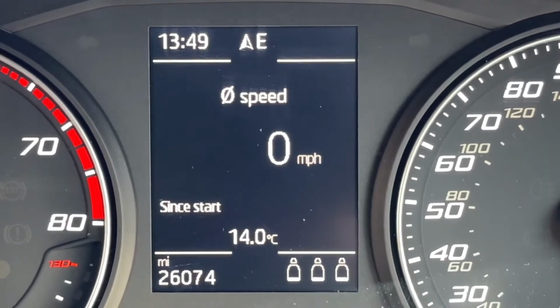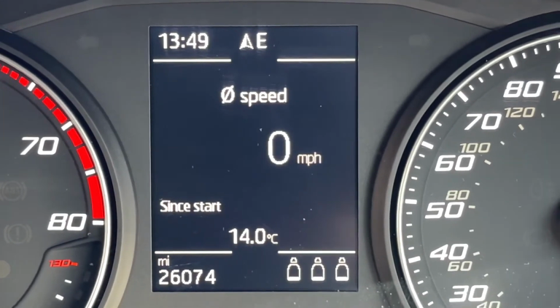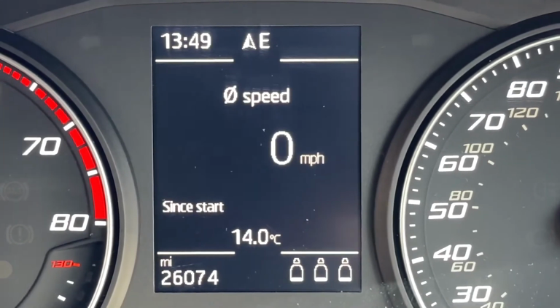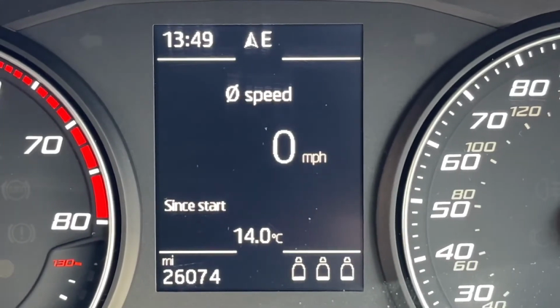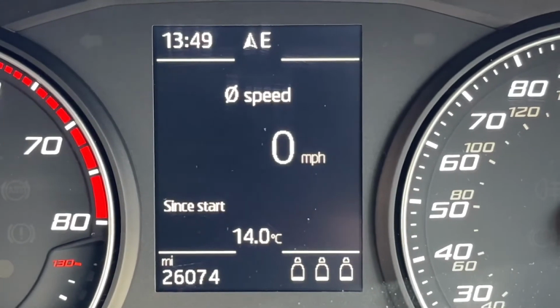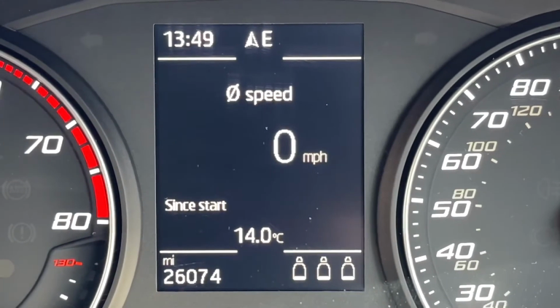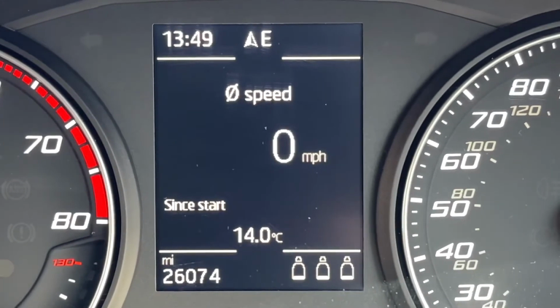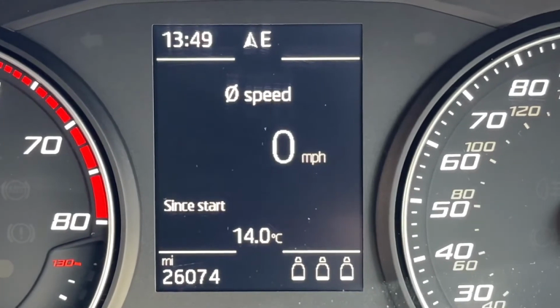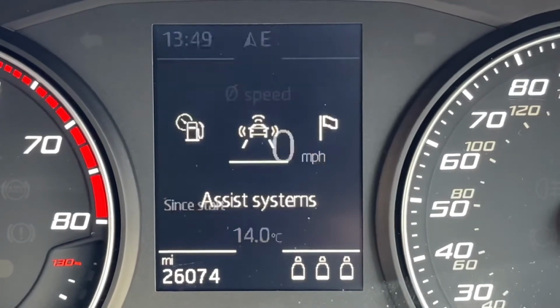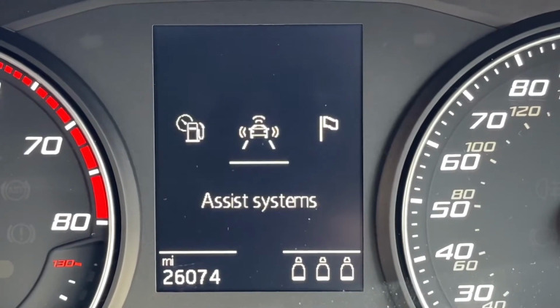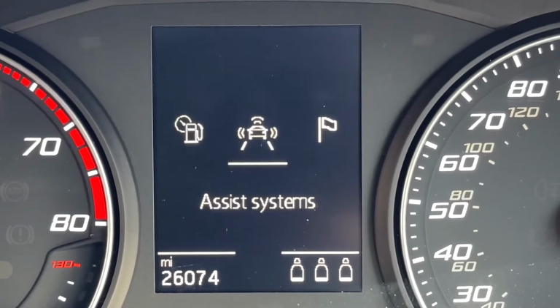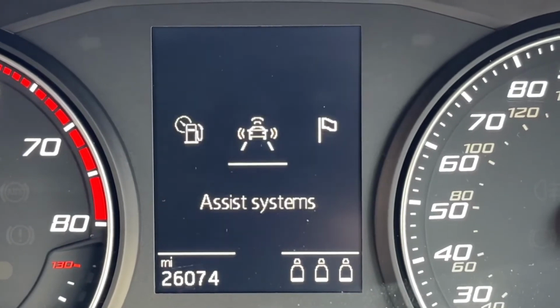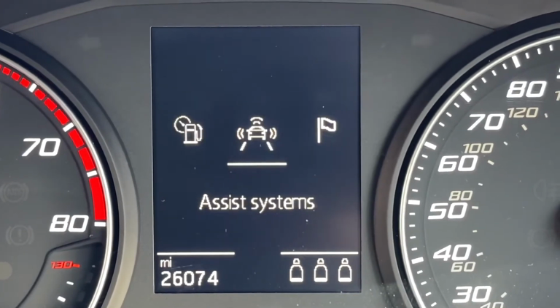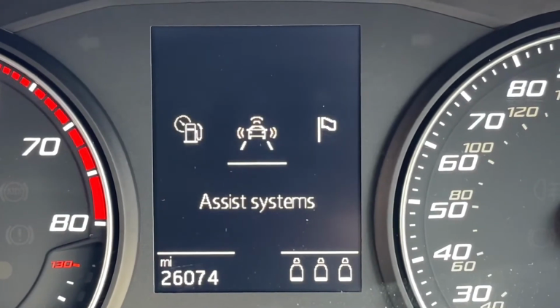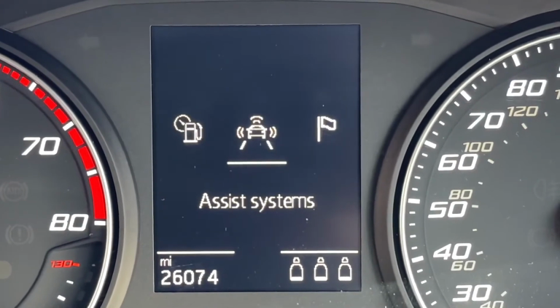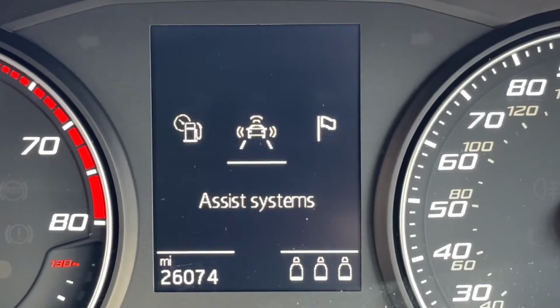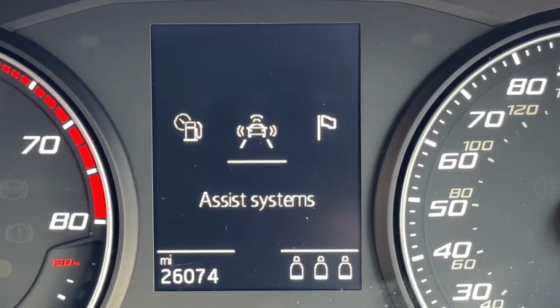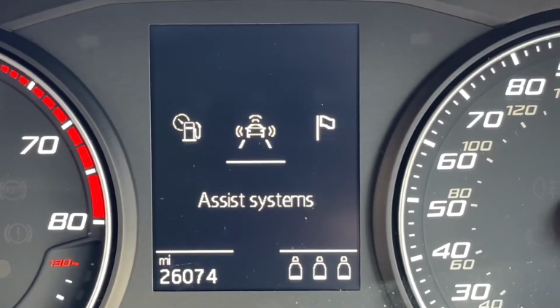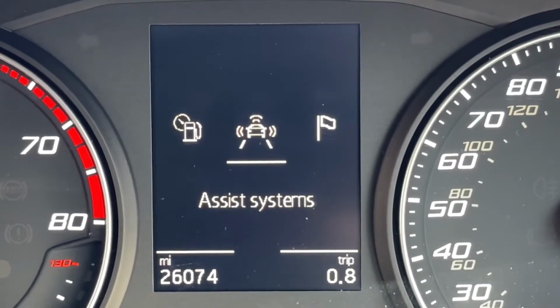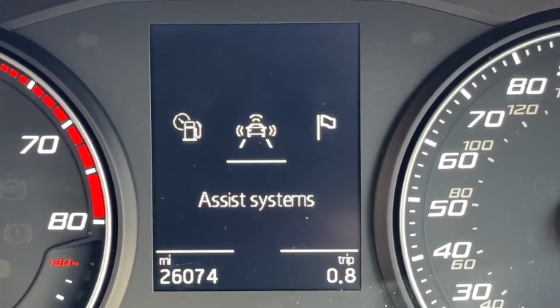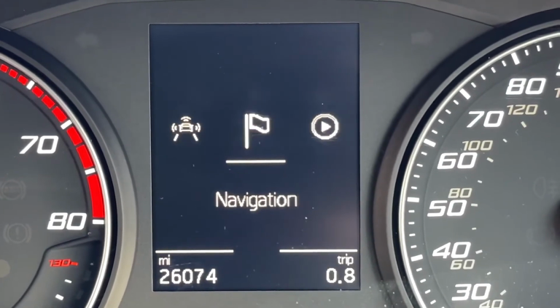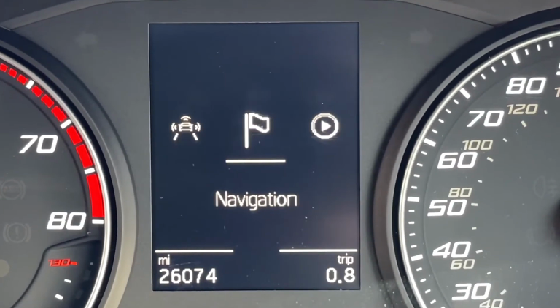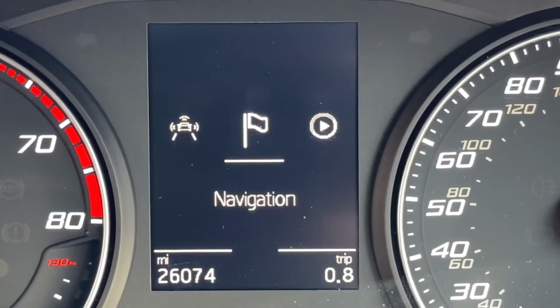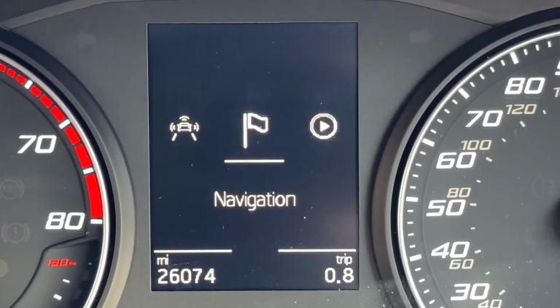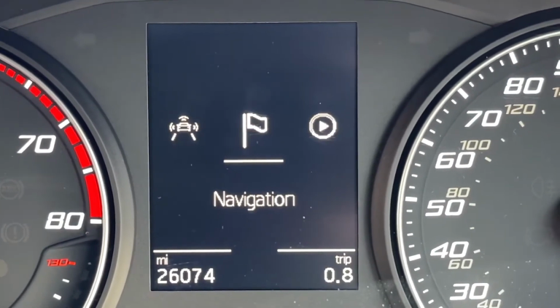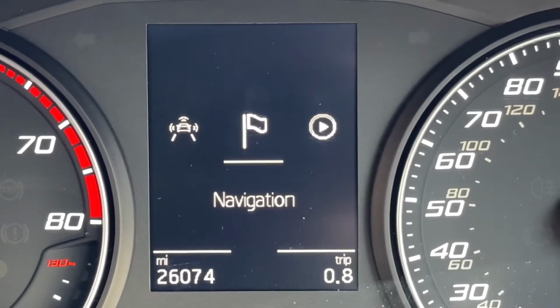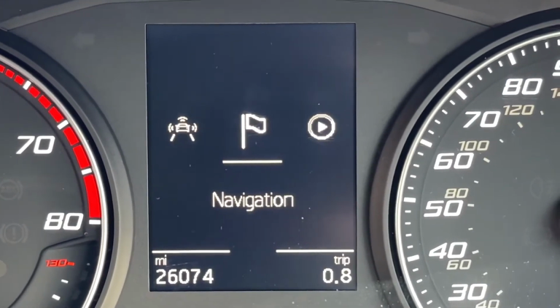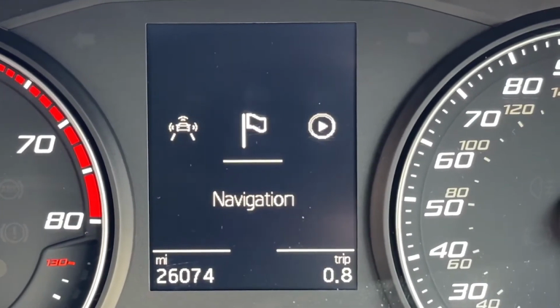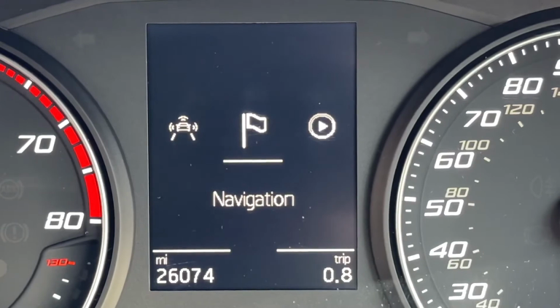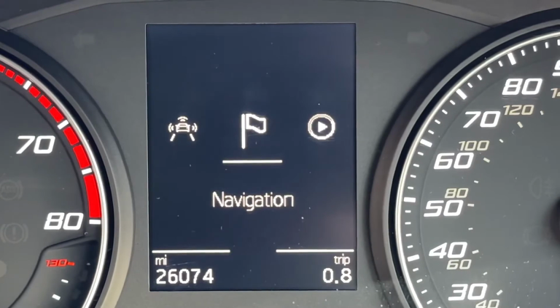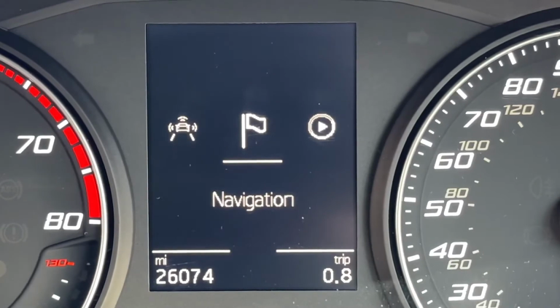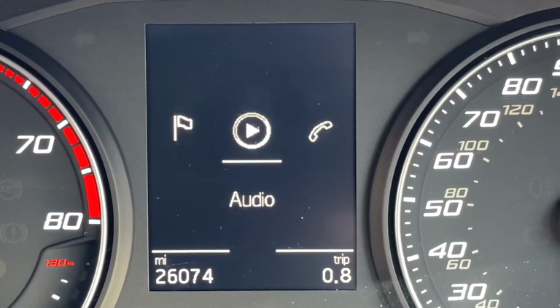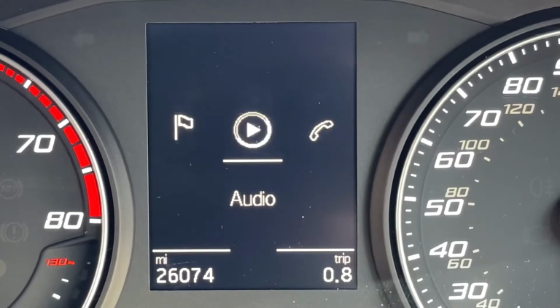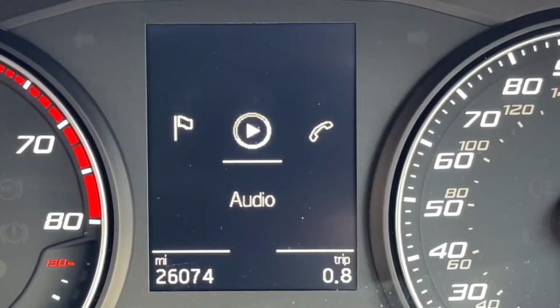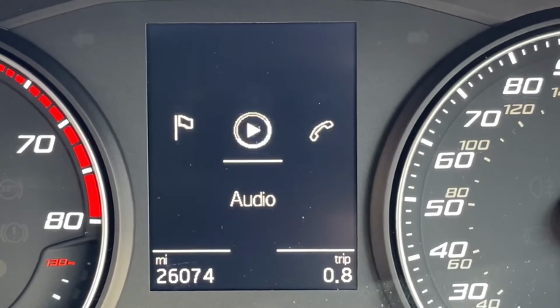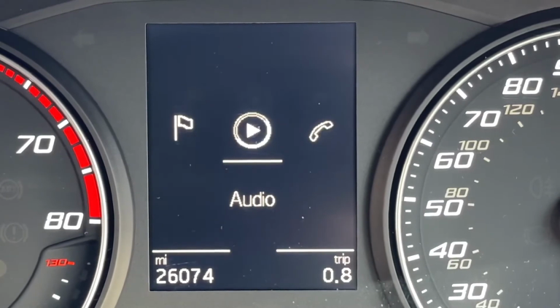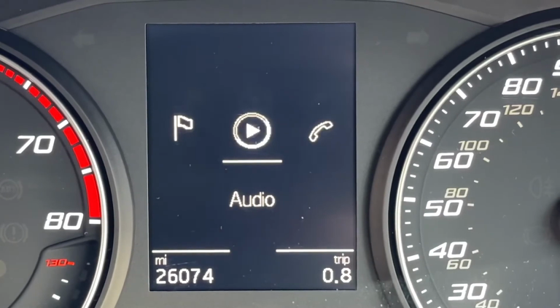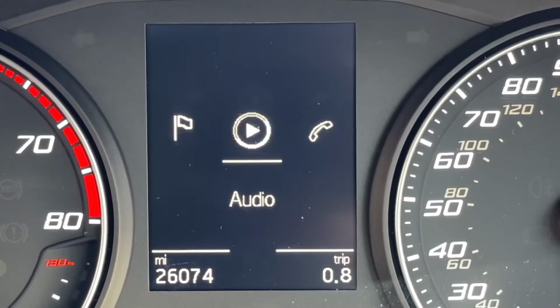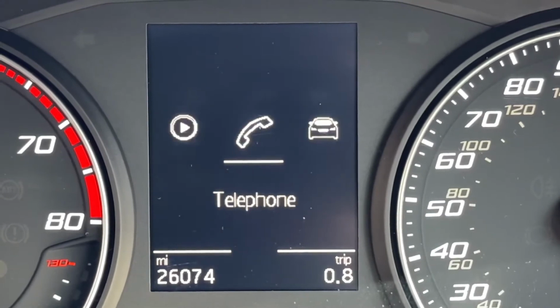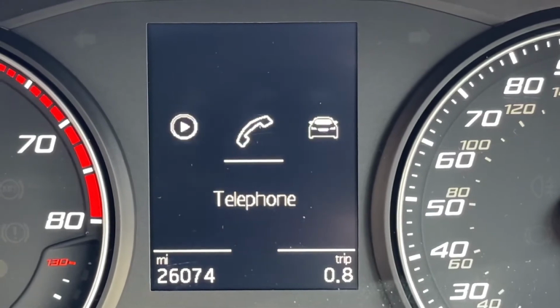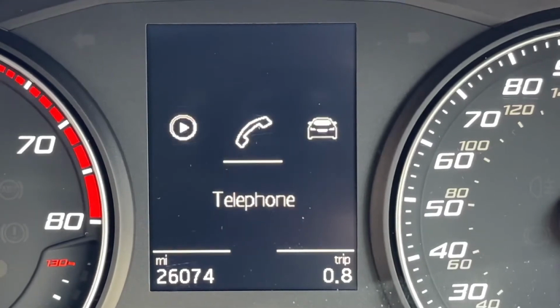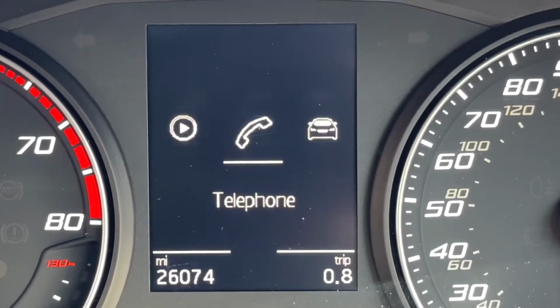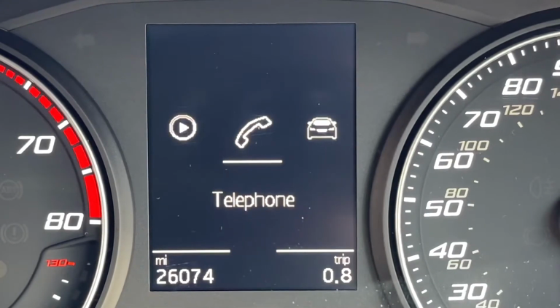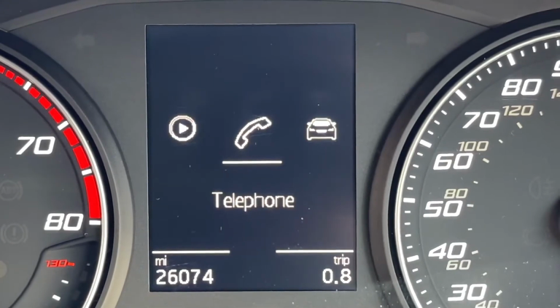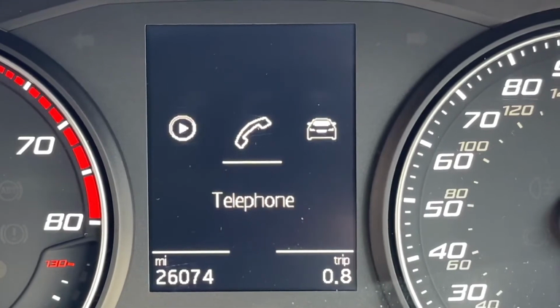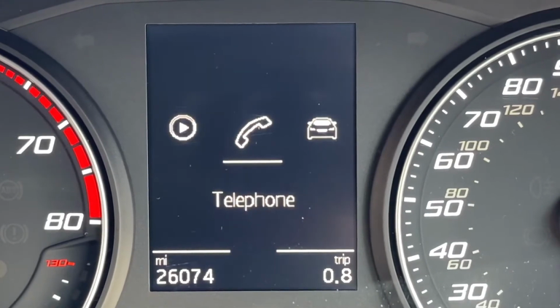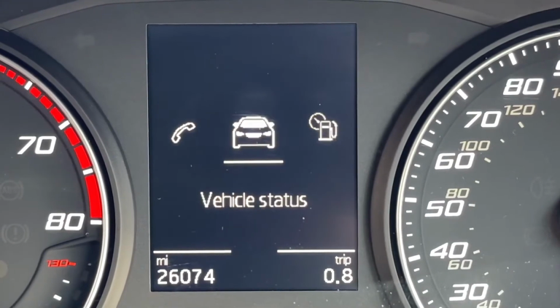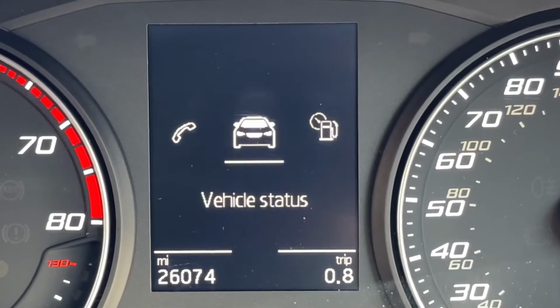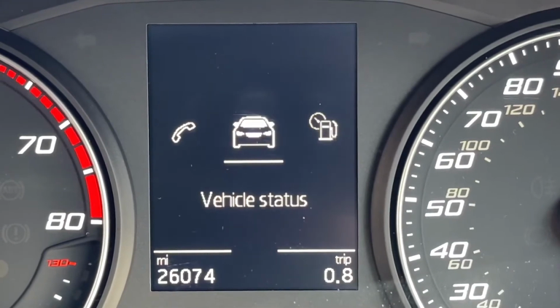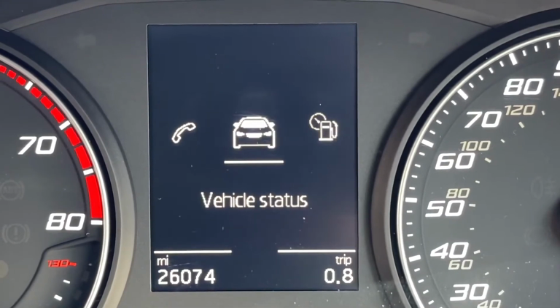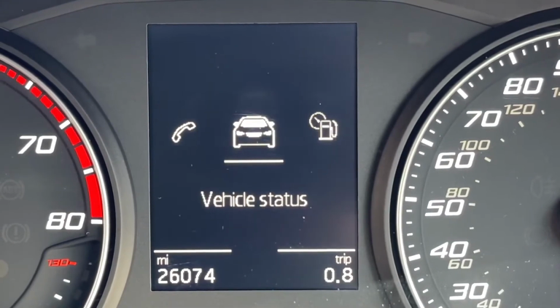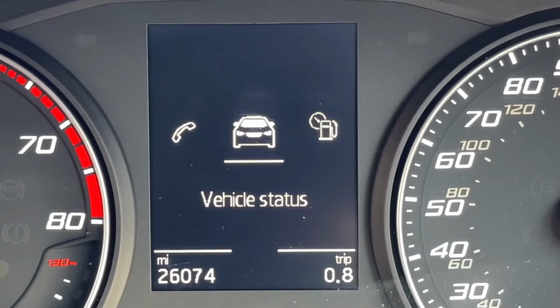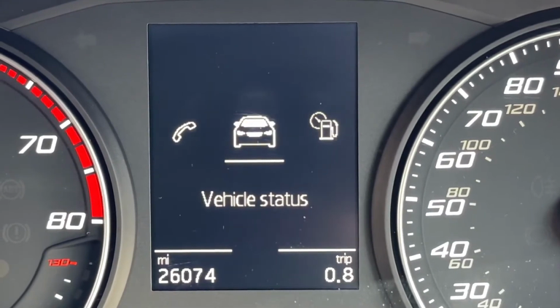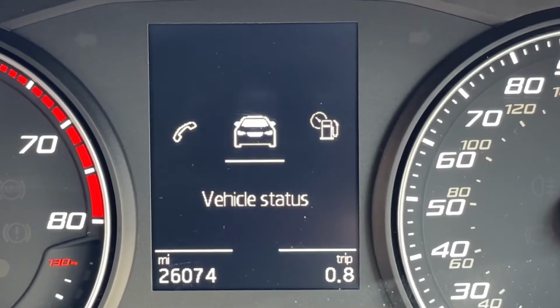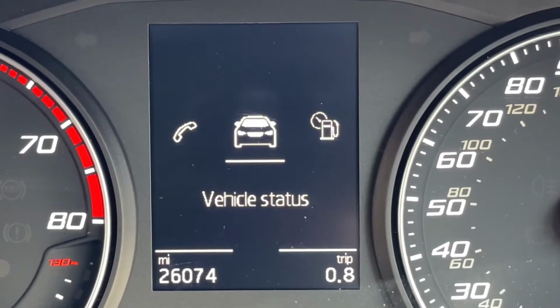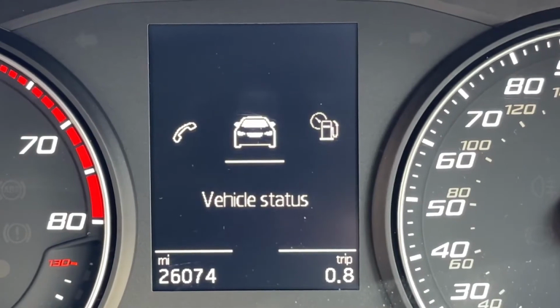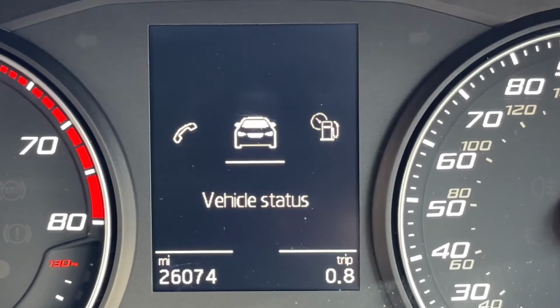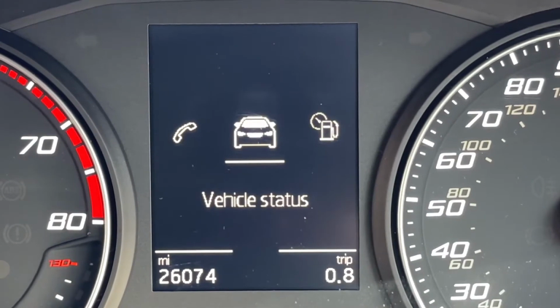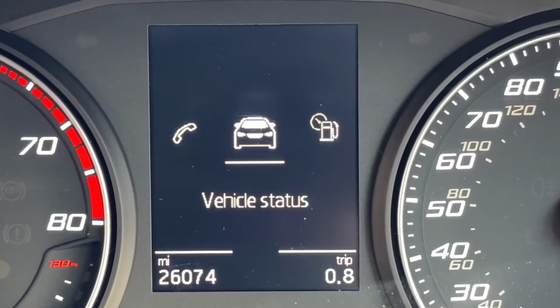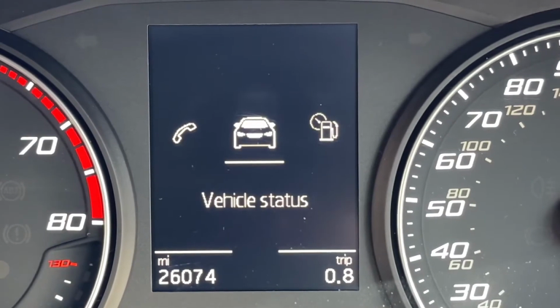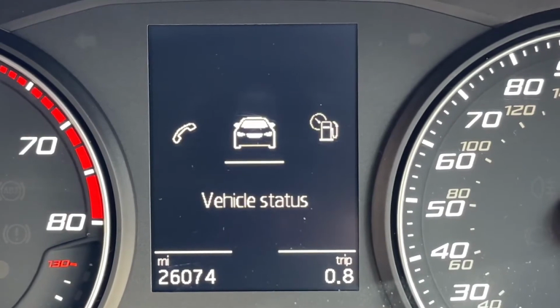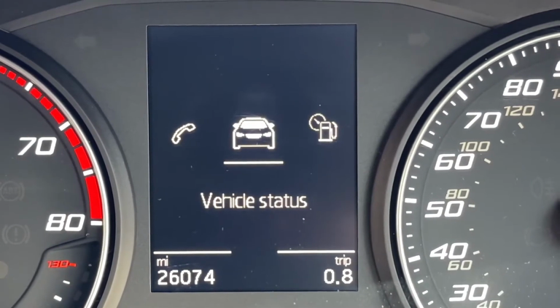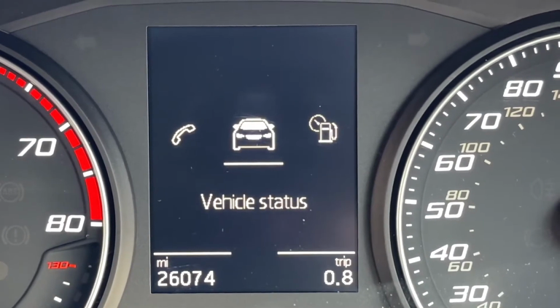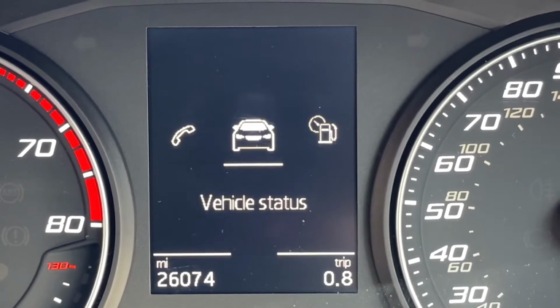Alongside this you do have different views — you've got assist systems, navigation, audio, and telephone alongside vehicle status.